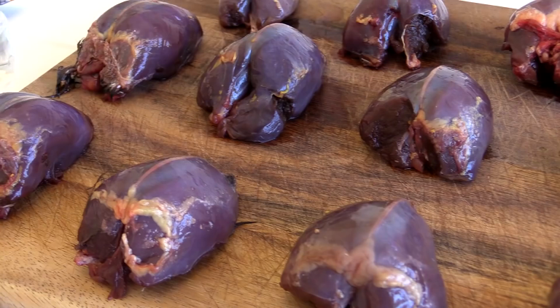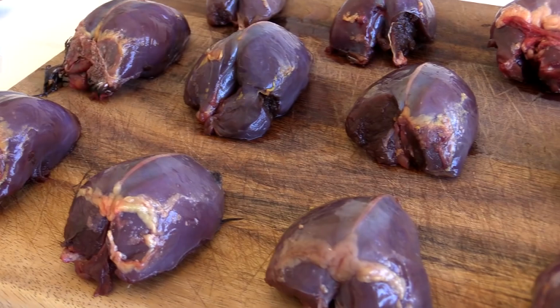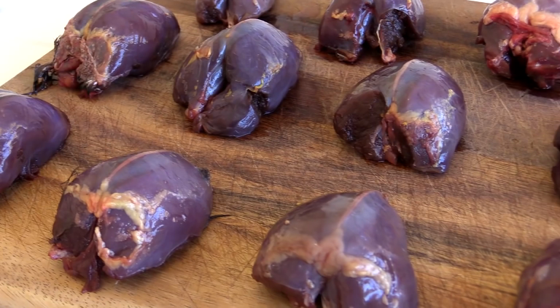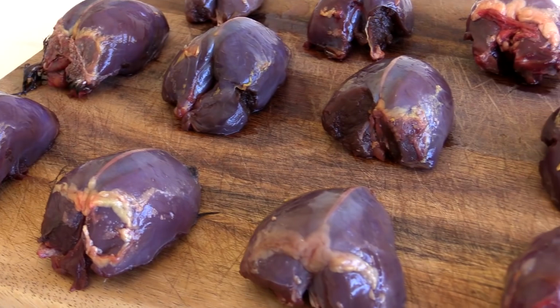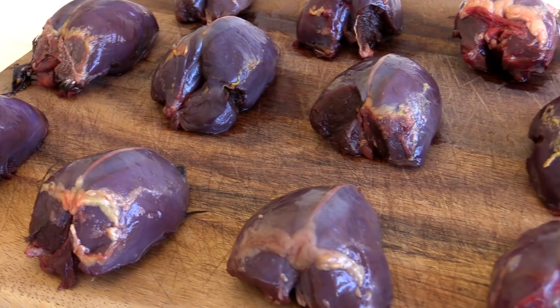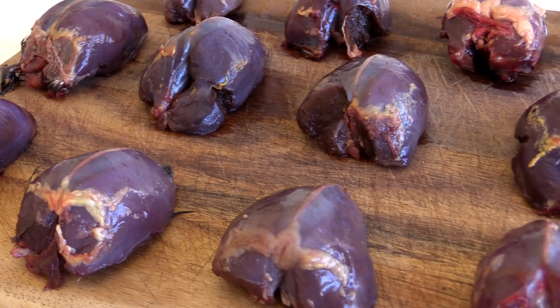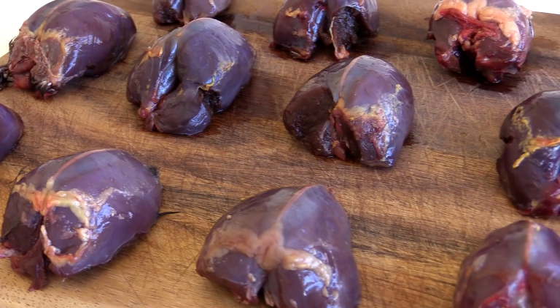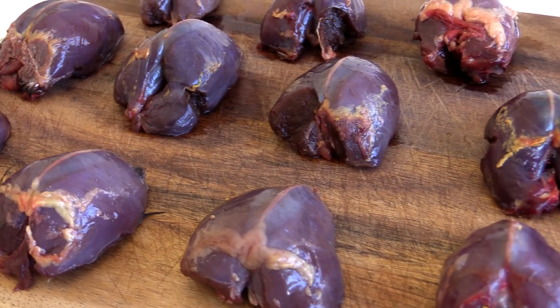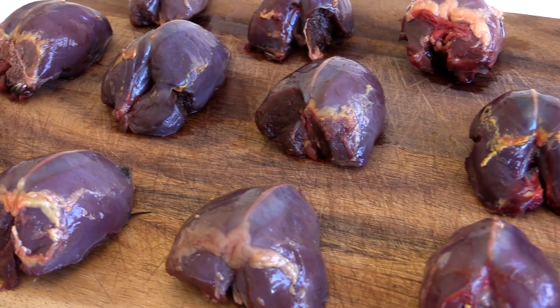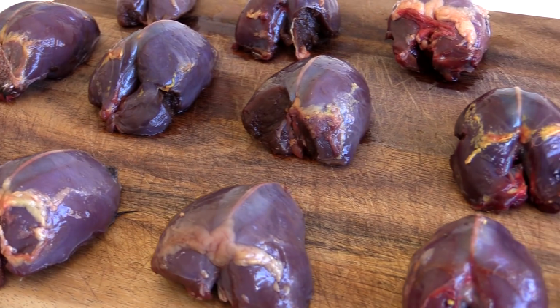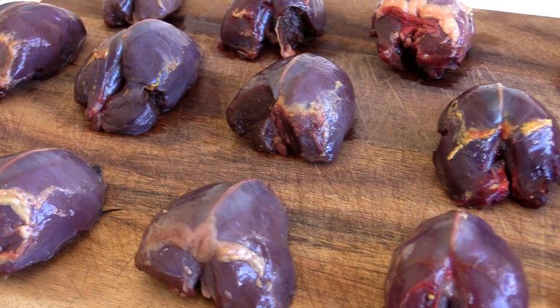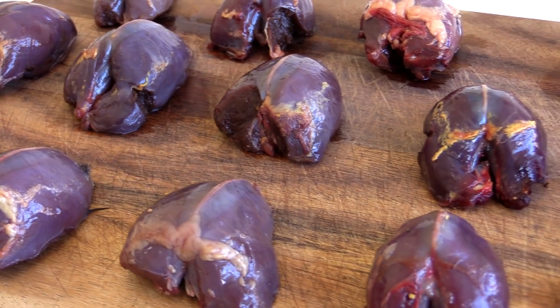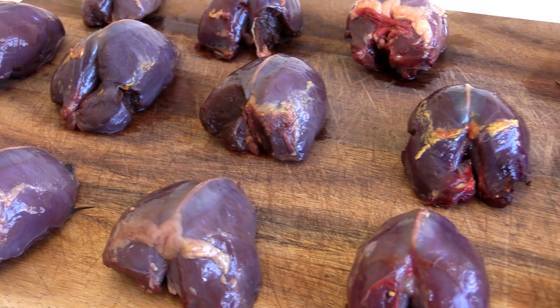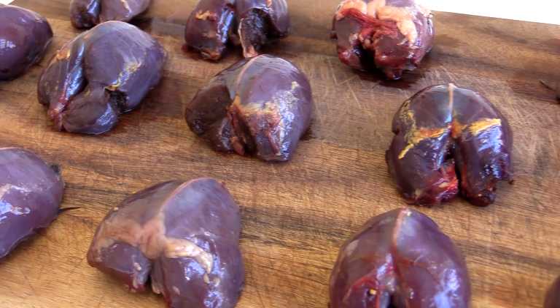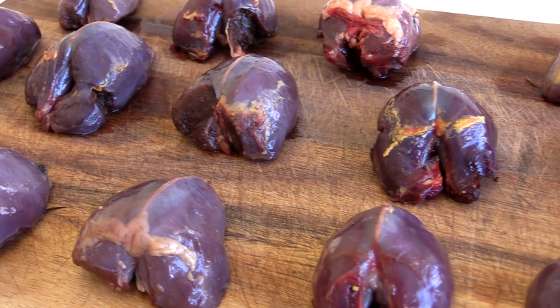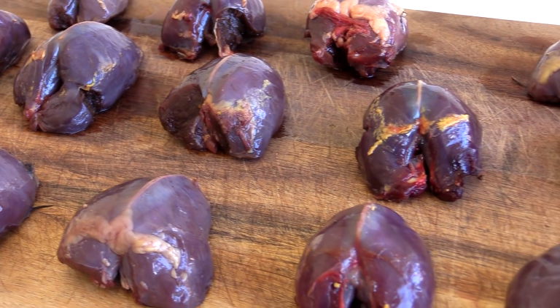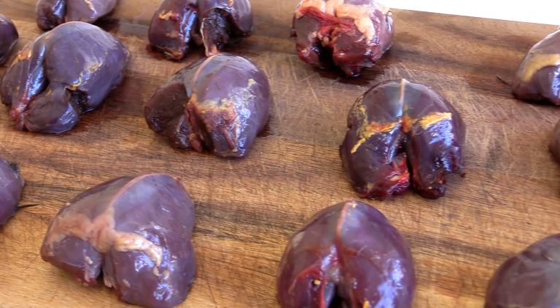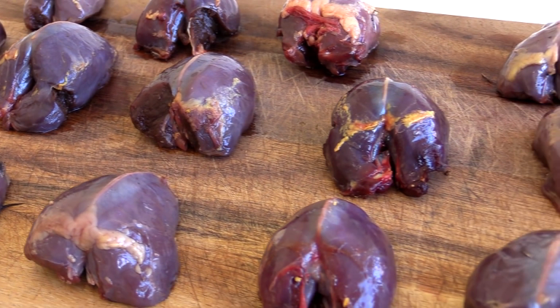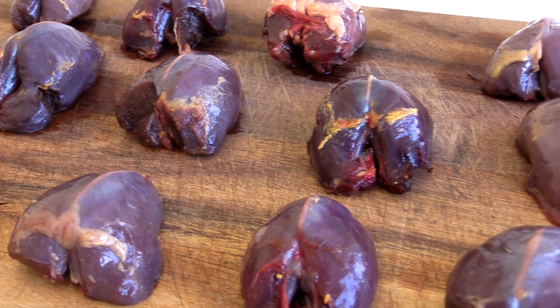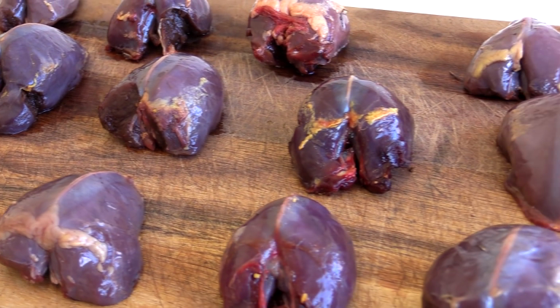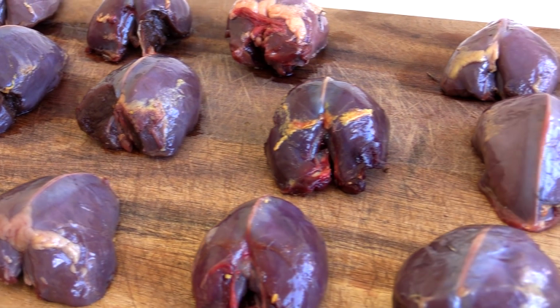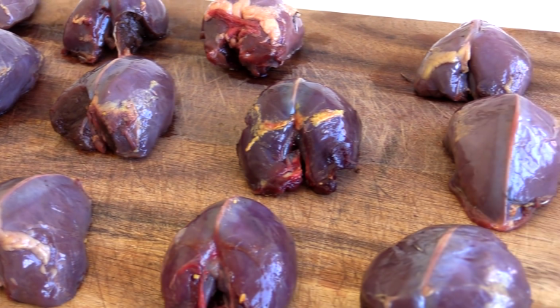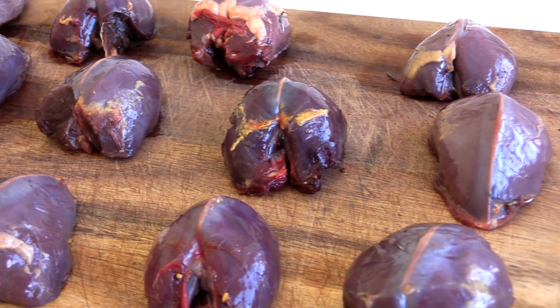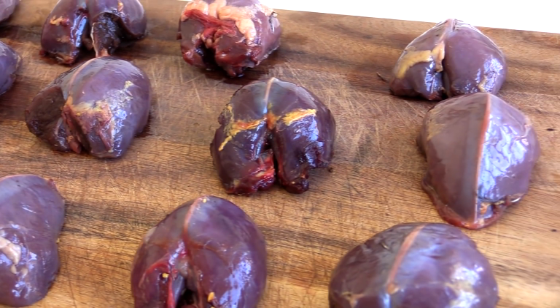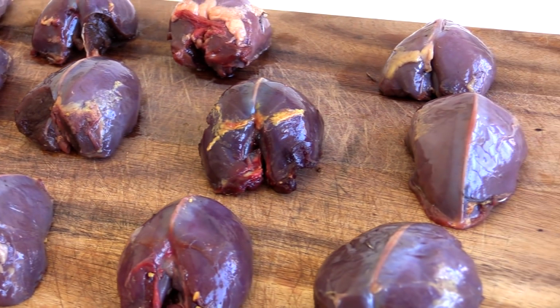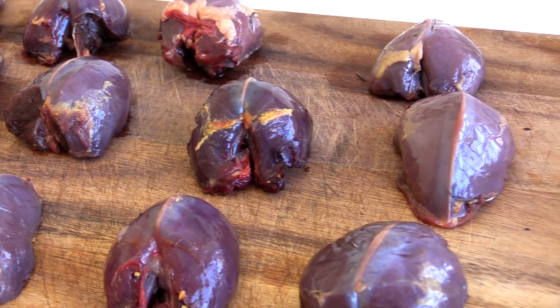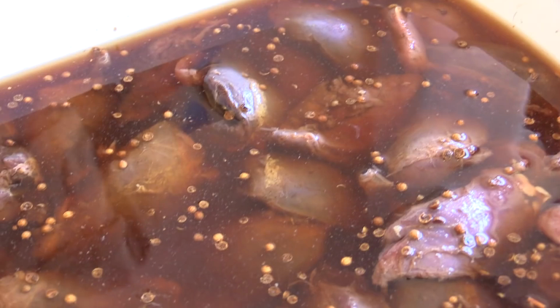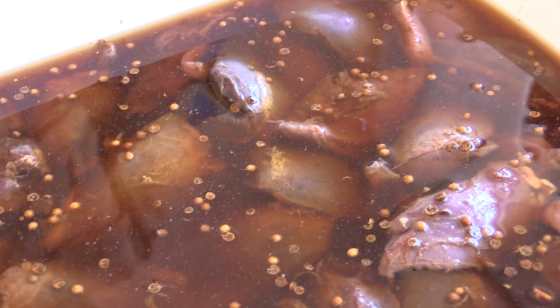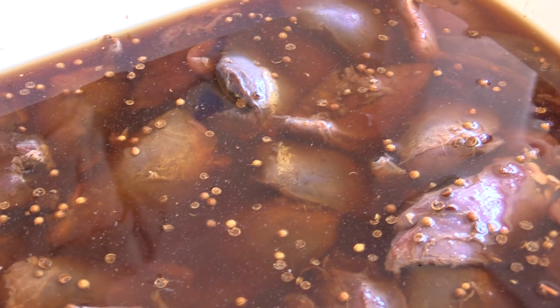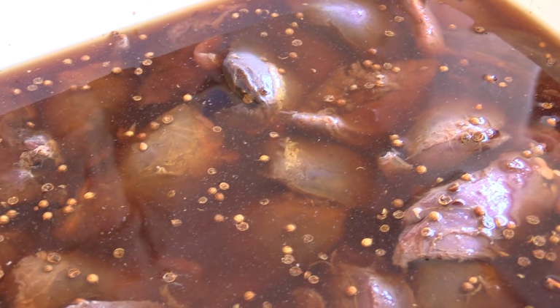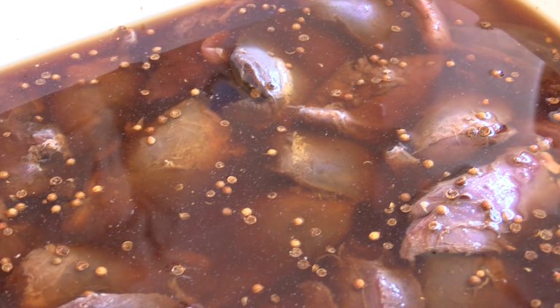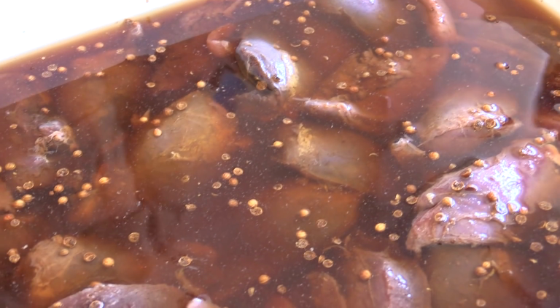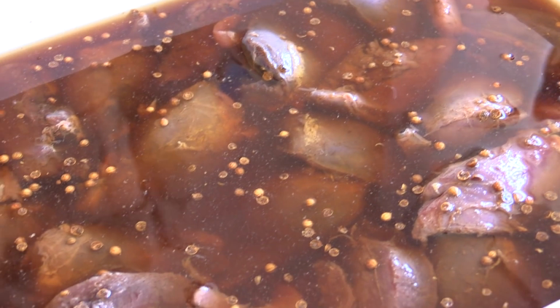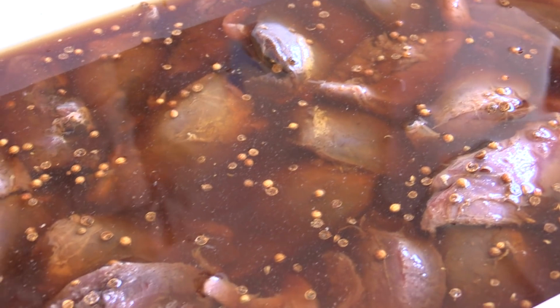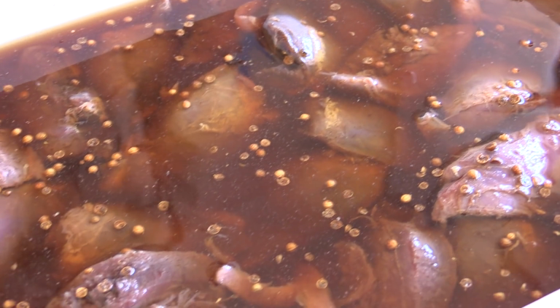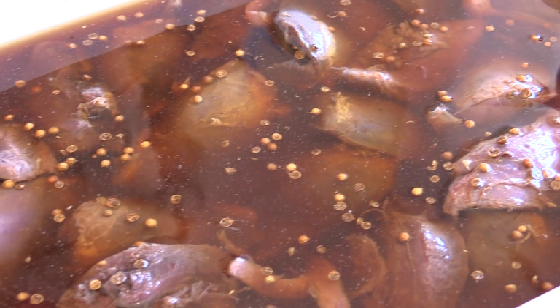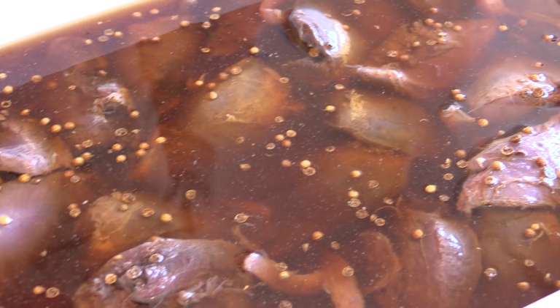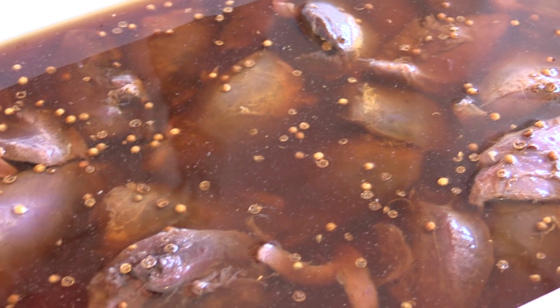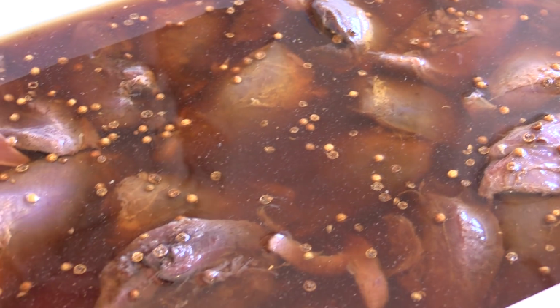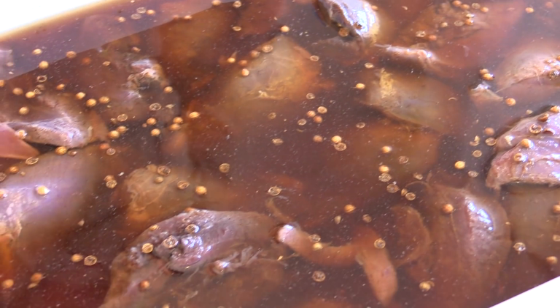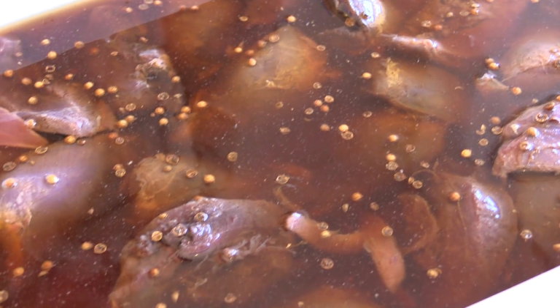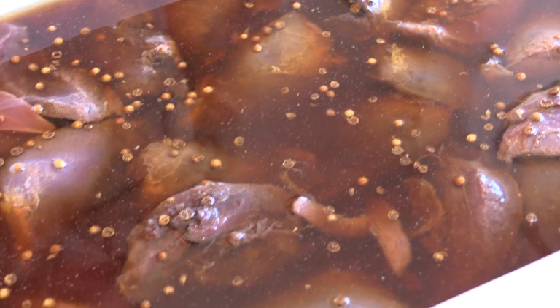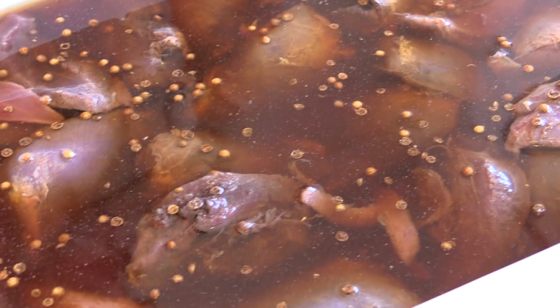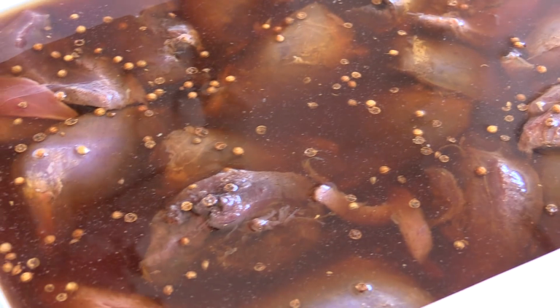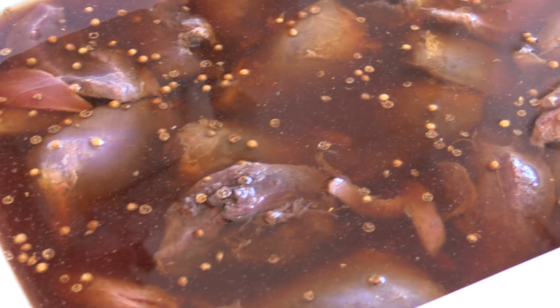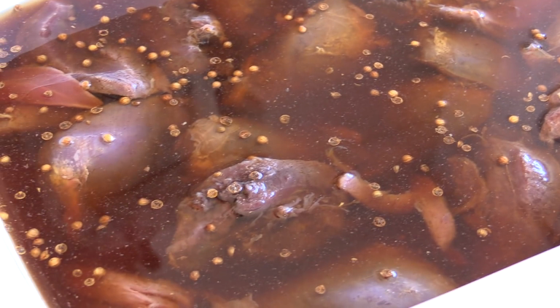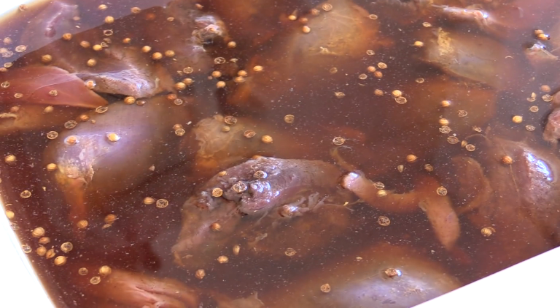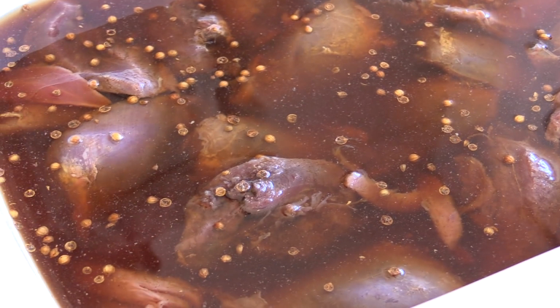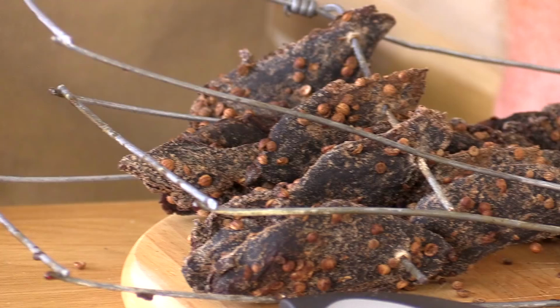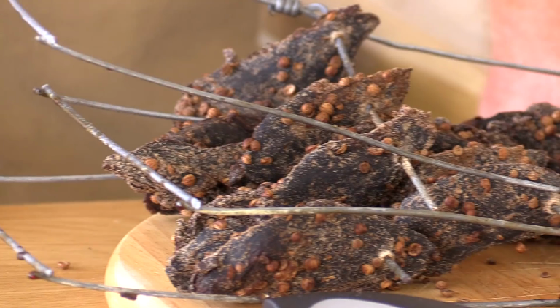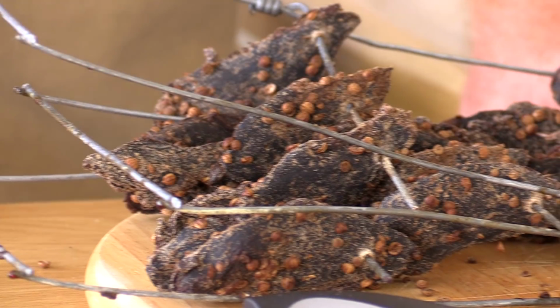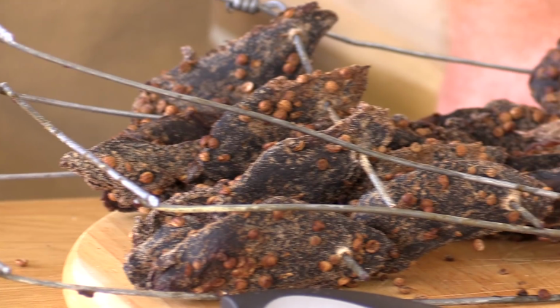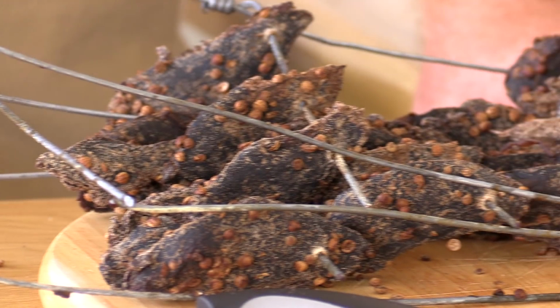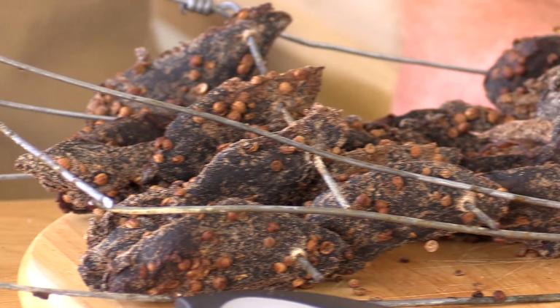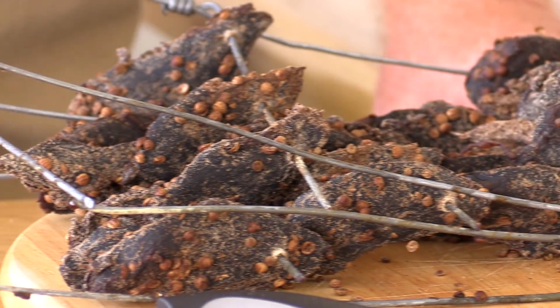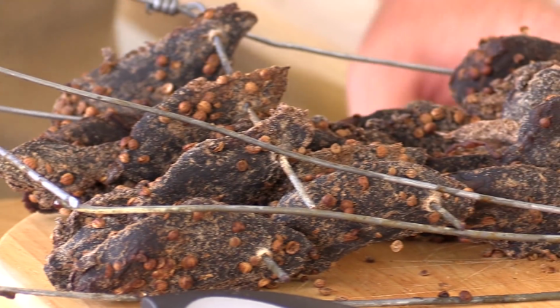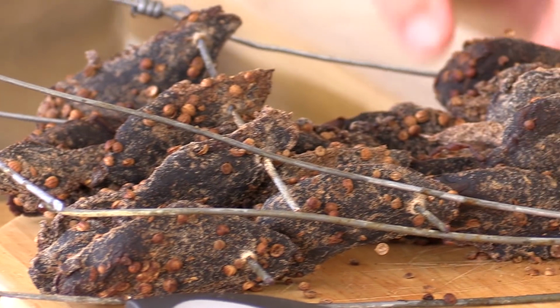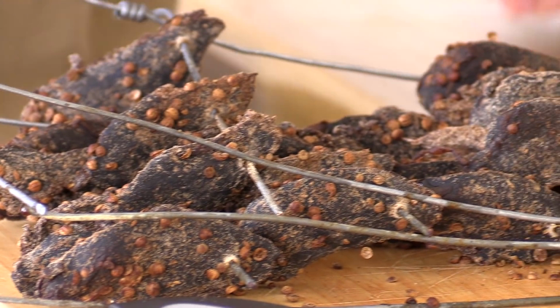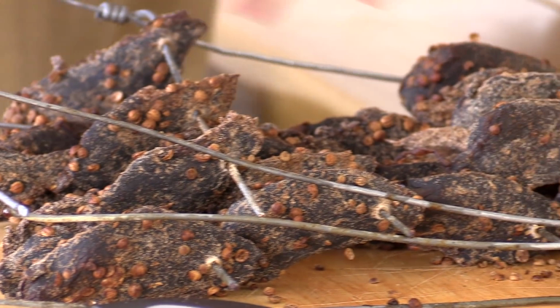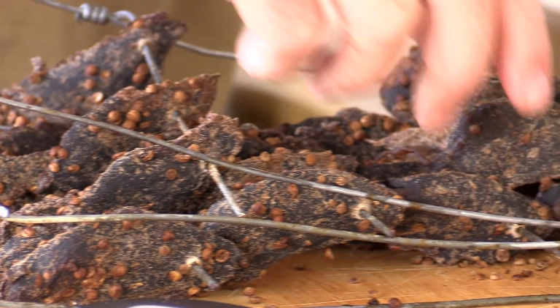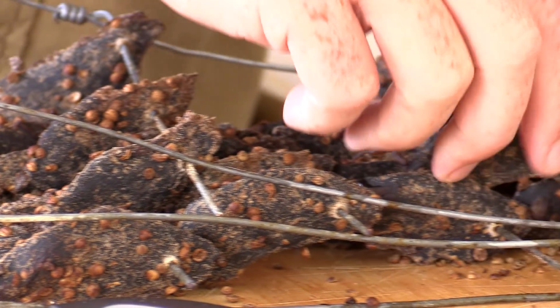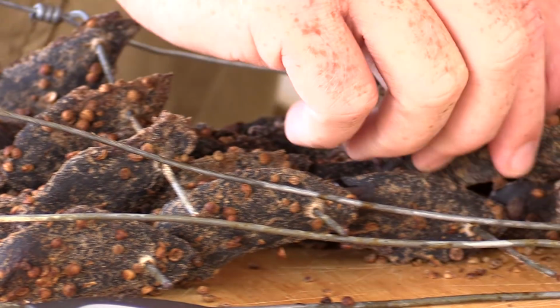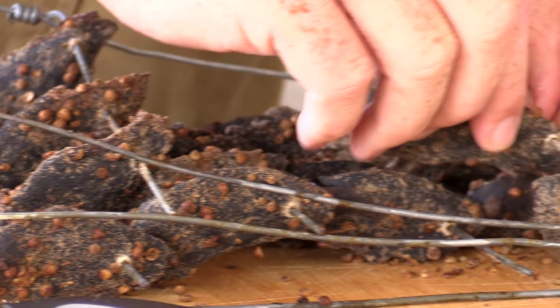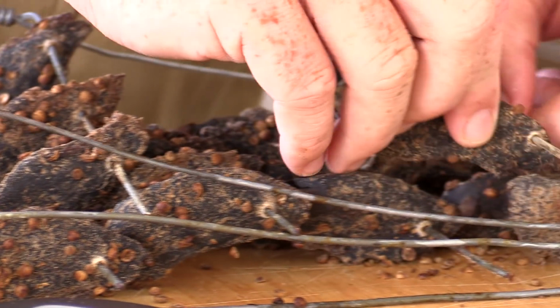Whatever we shoot today, we'll be putting to some good use. I'm going to be taking this meat and making some good old fashioned South African biltong.